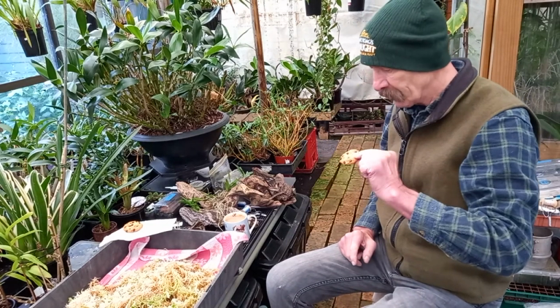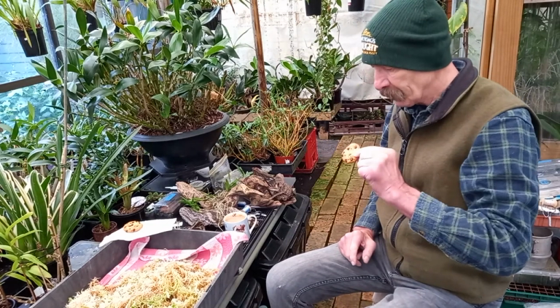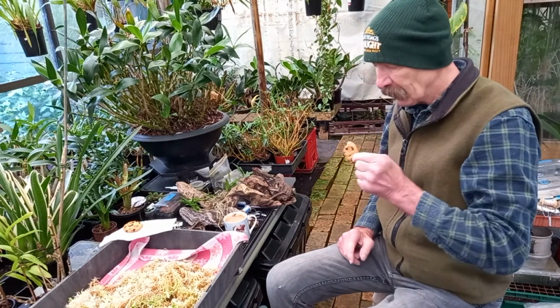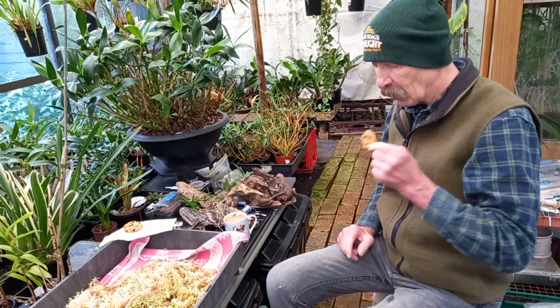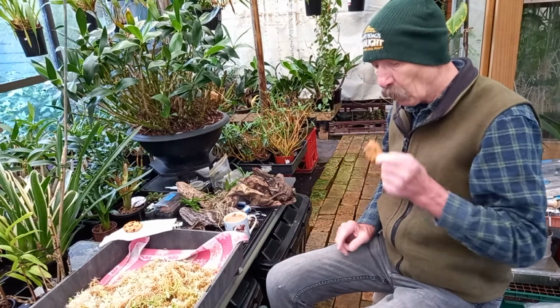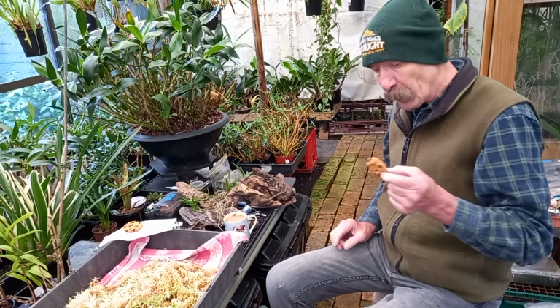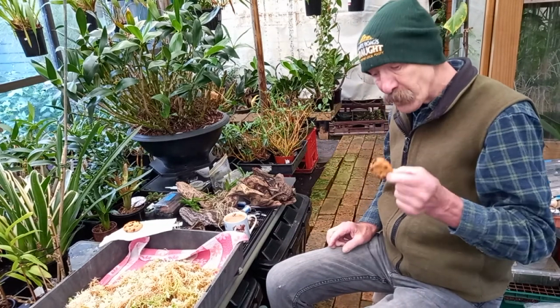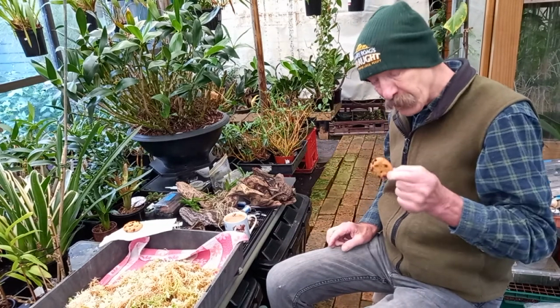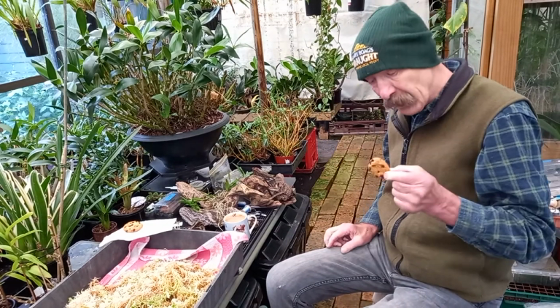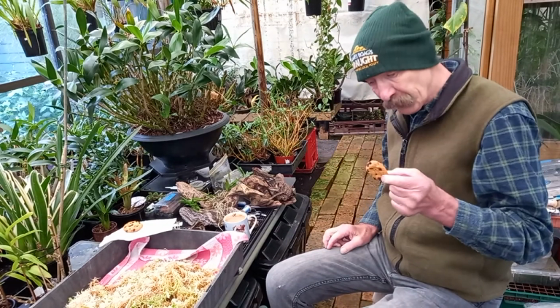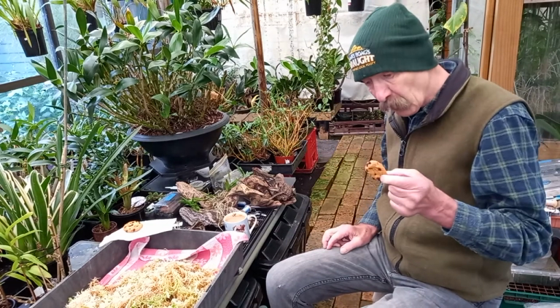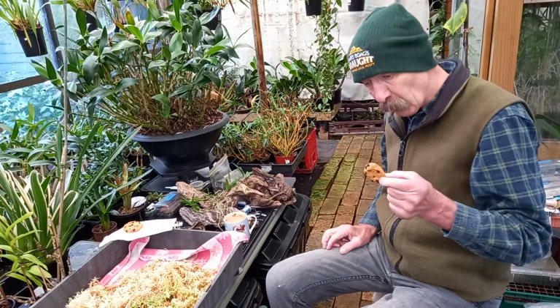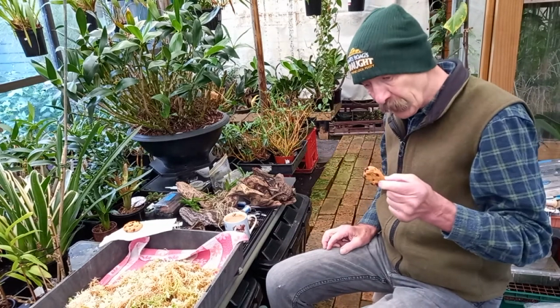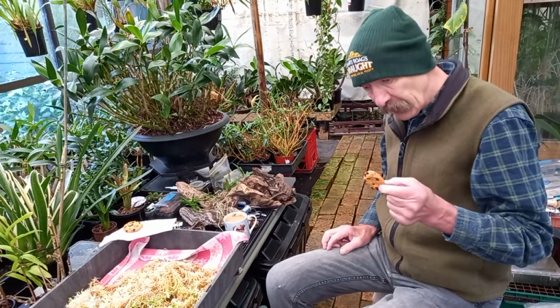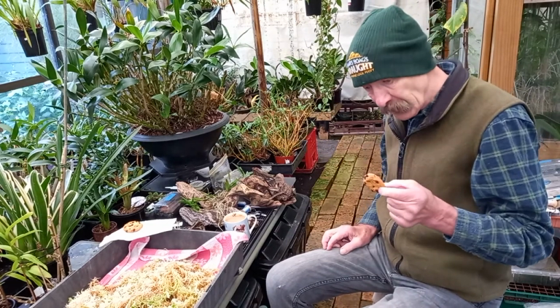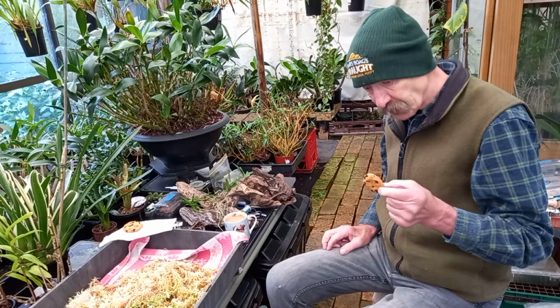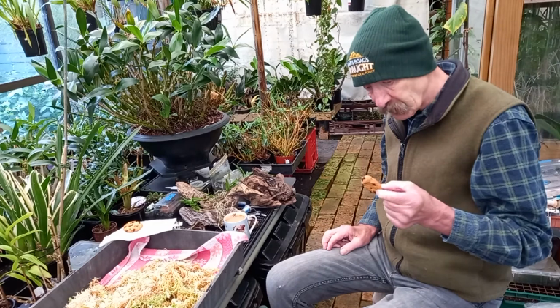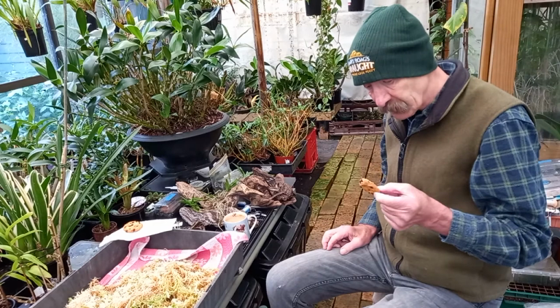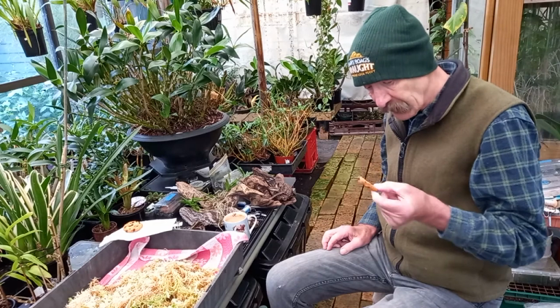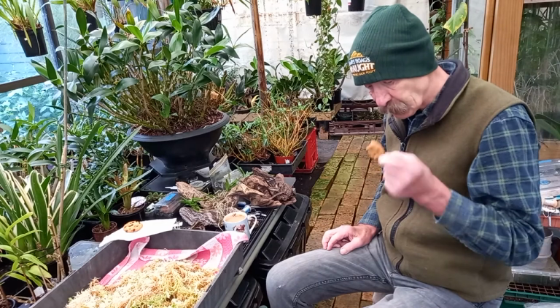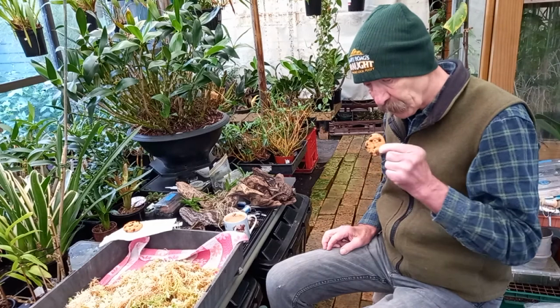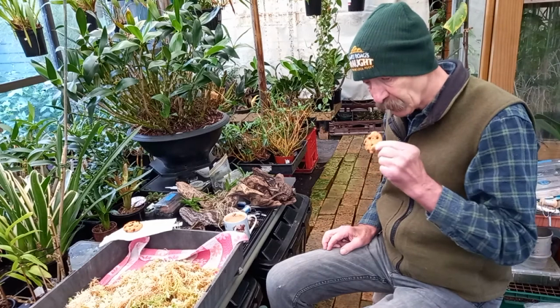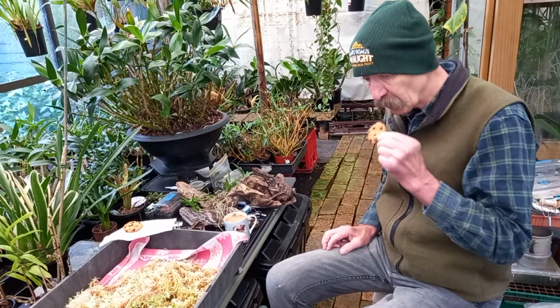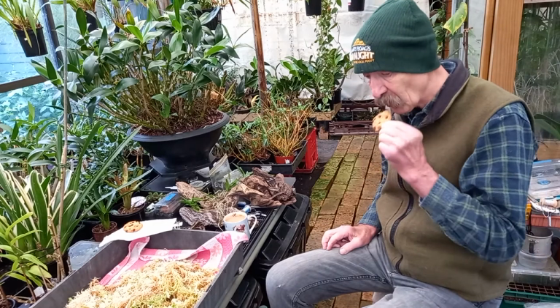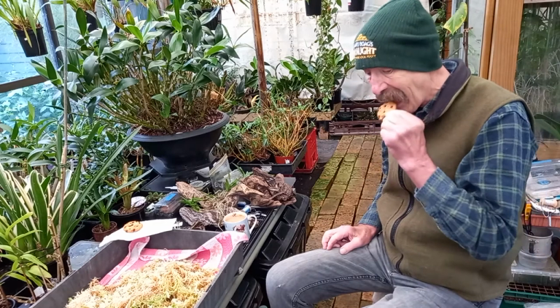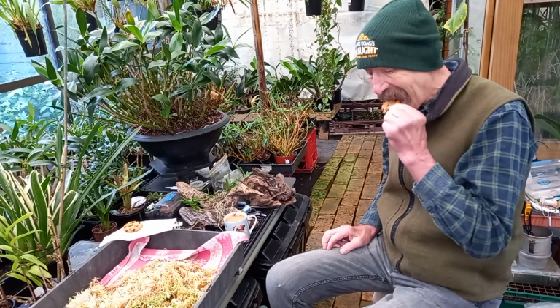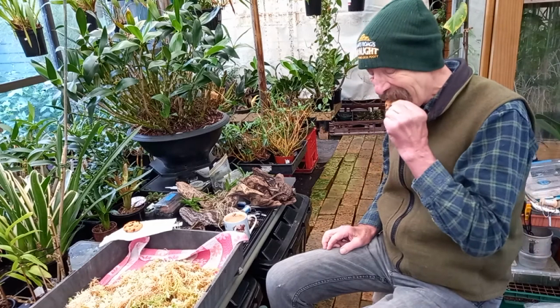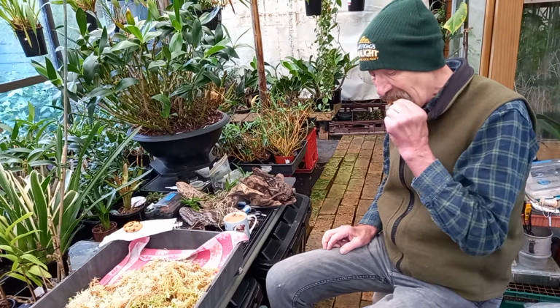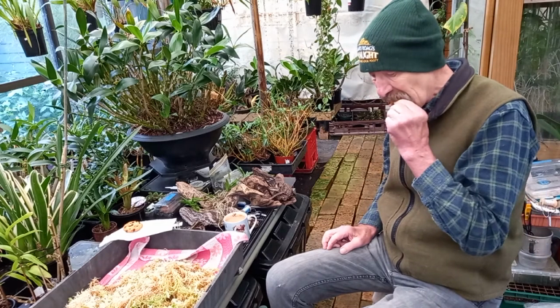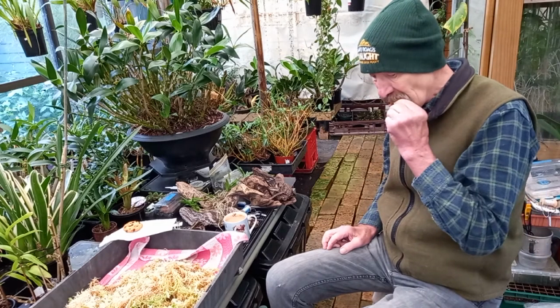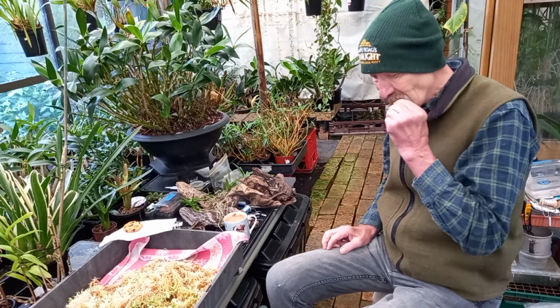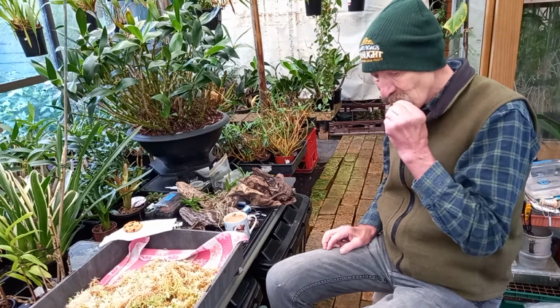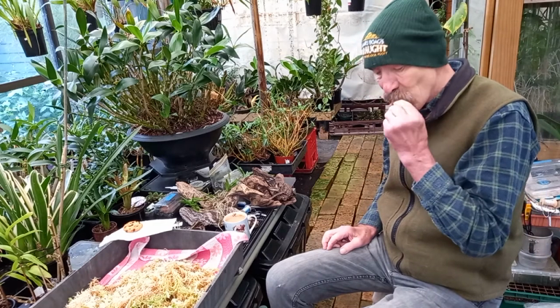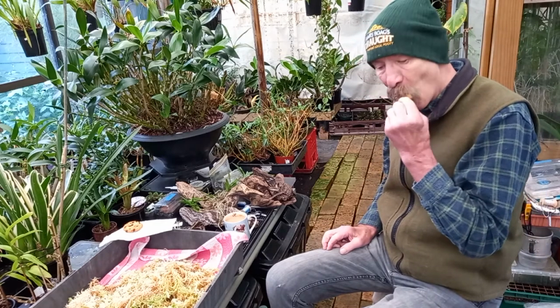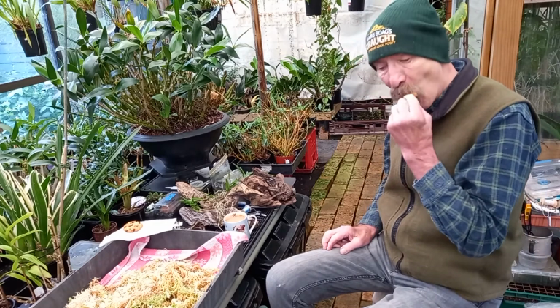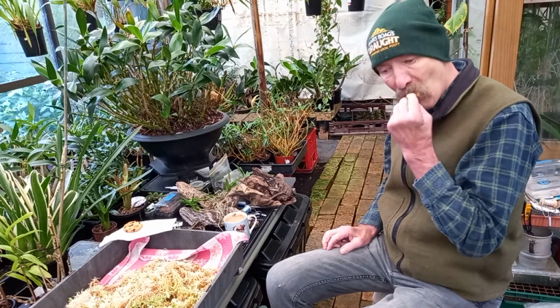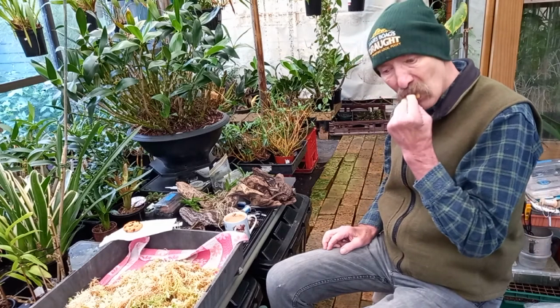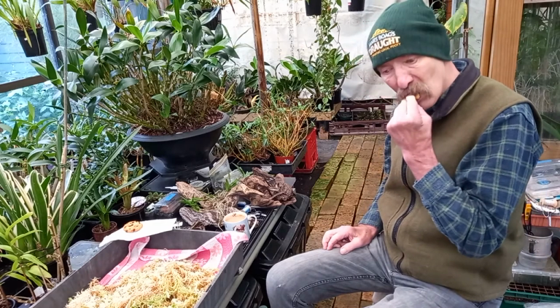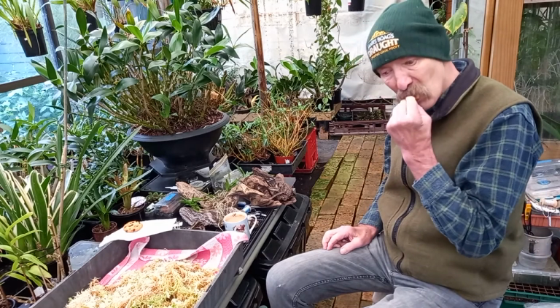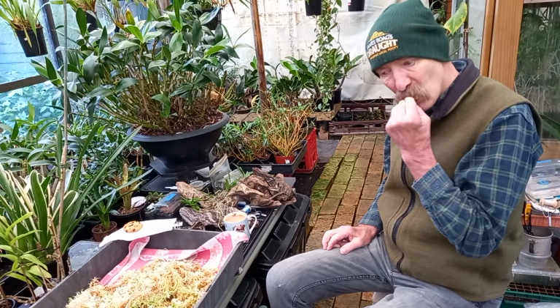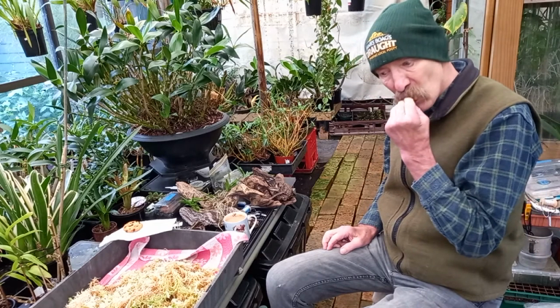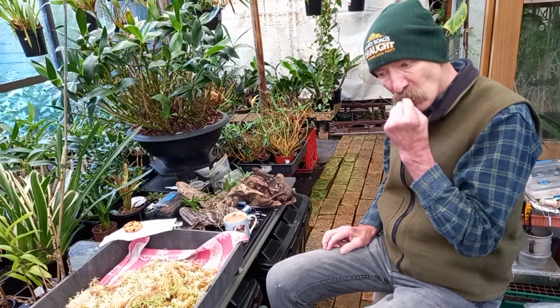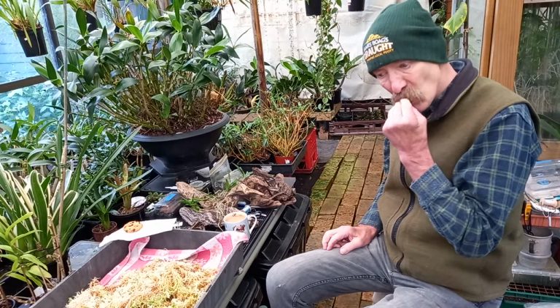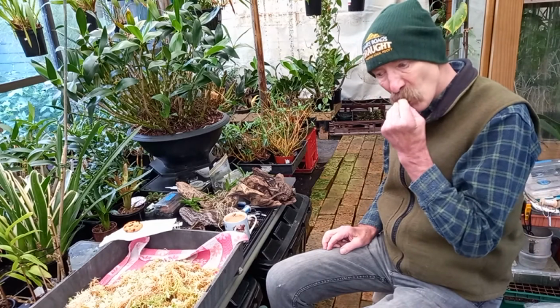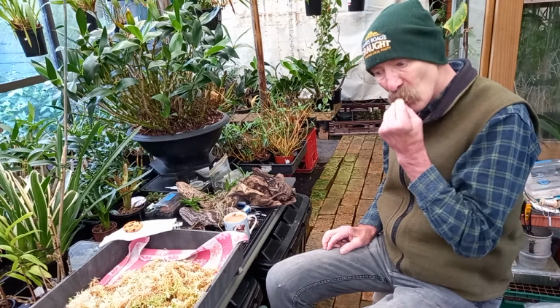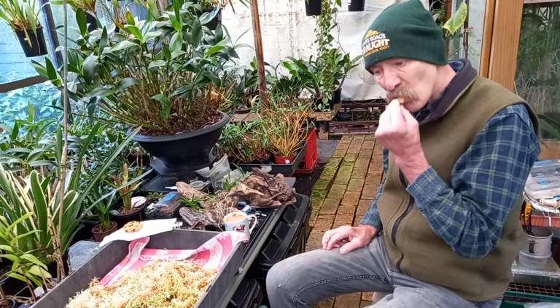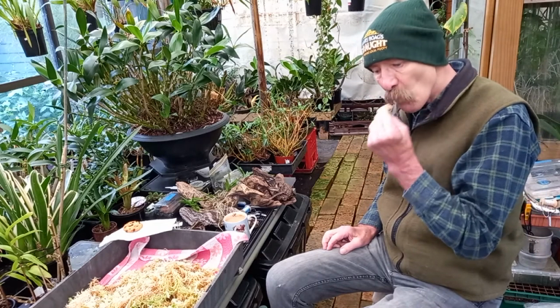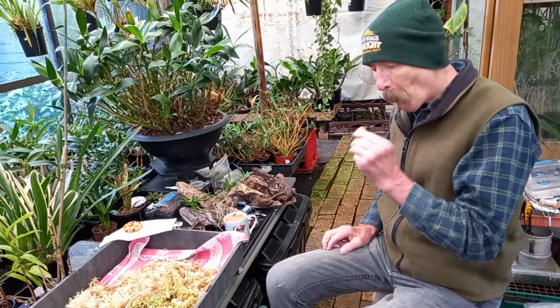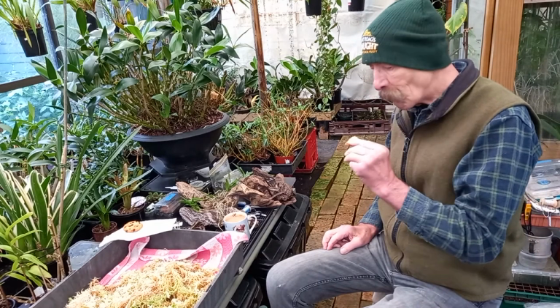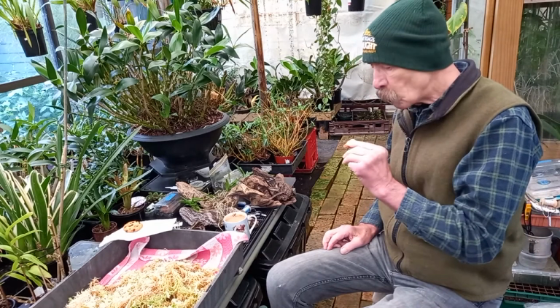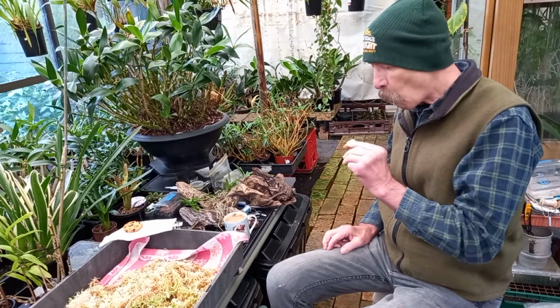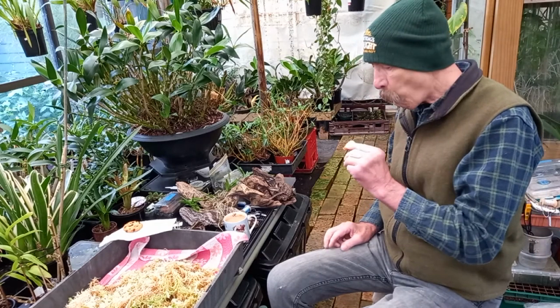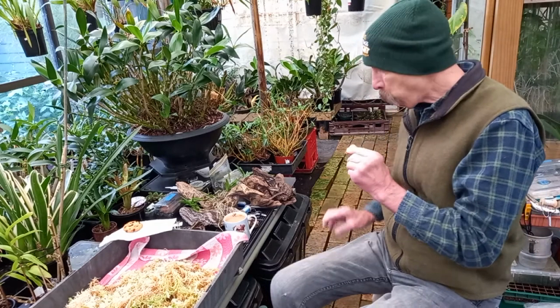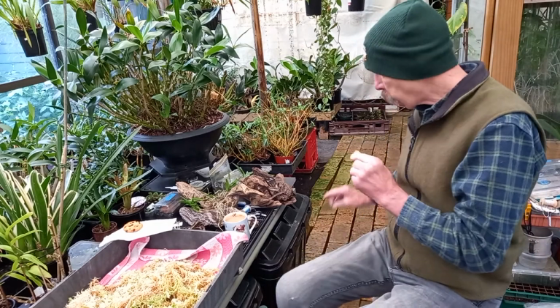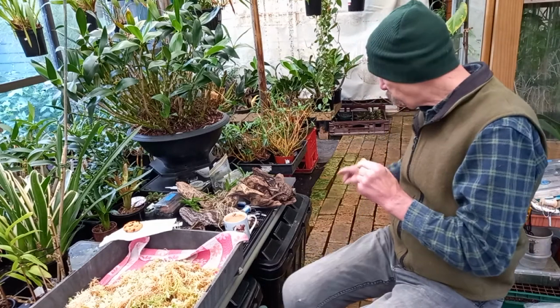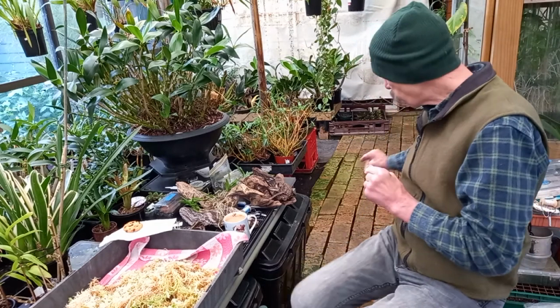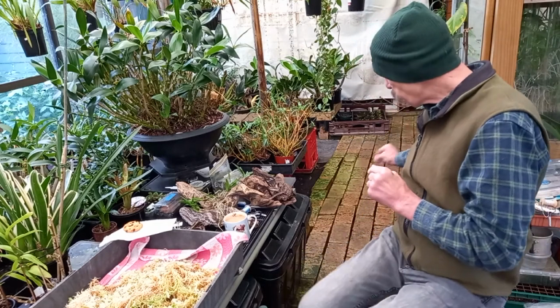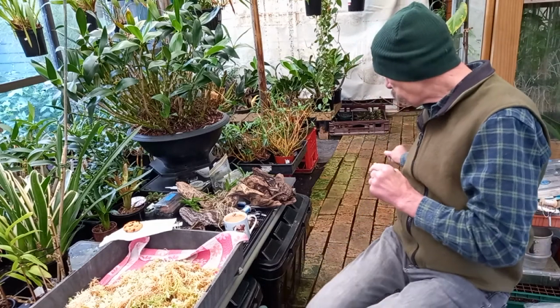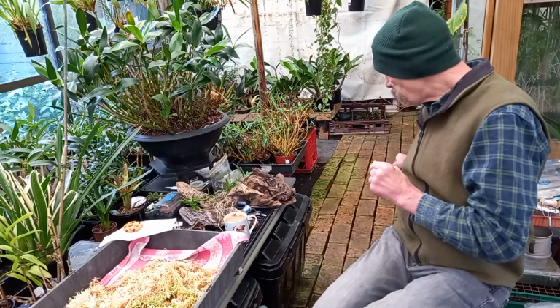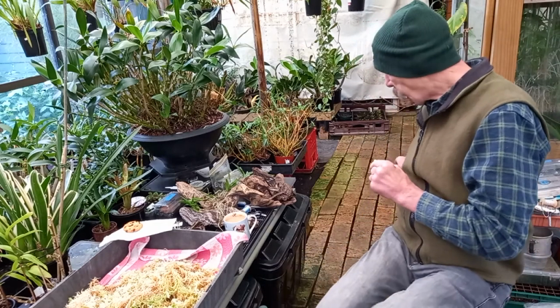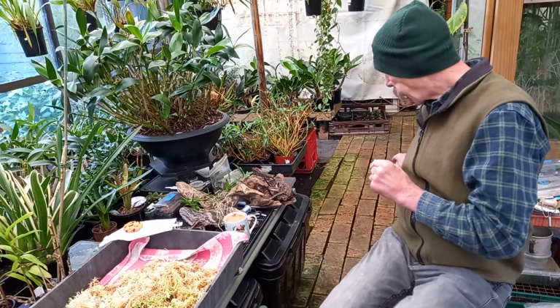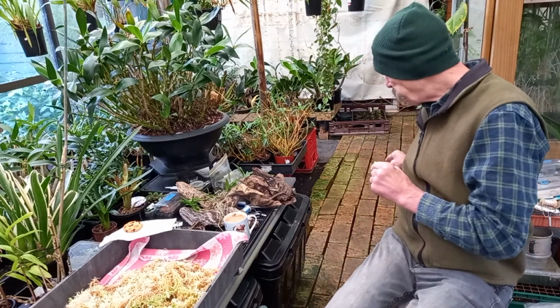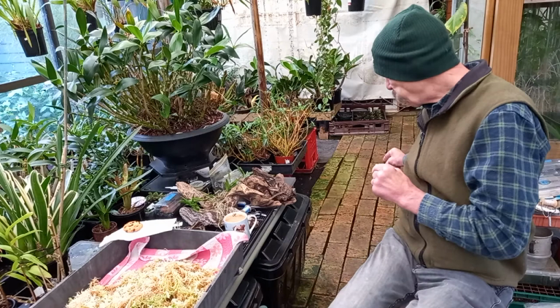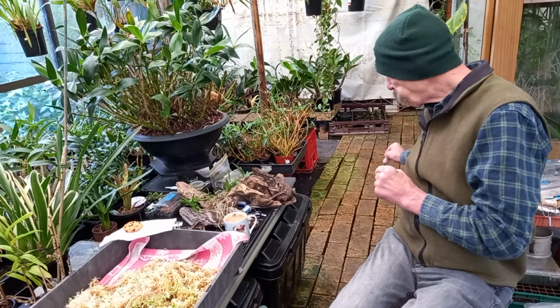We share, don't we, Gus? Yes, we do. Sure.